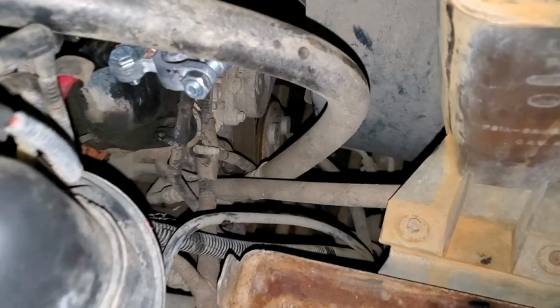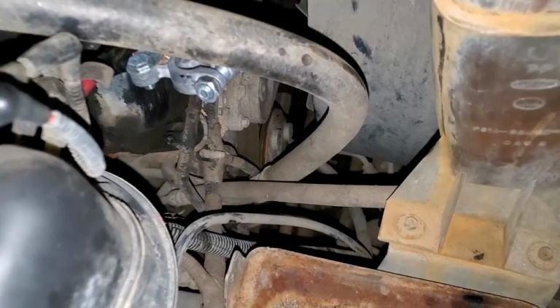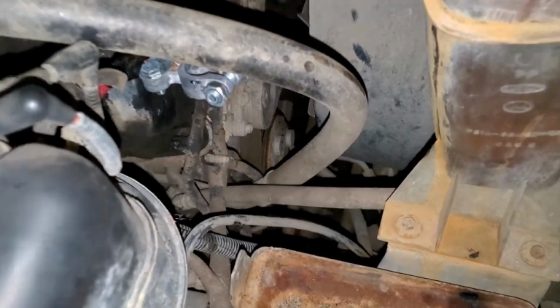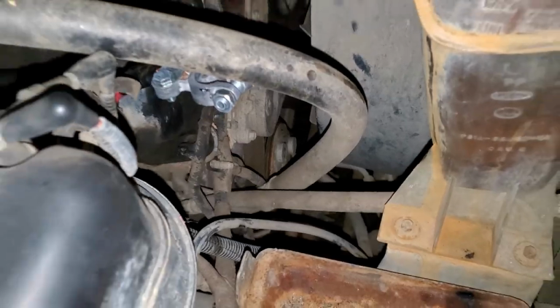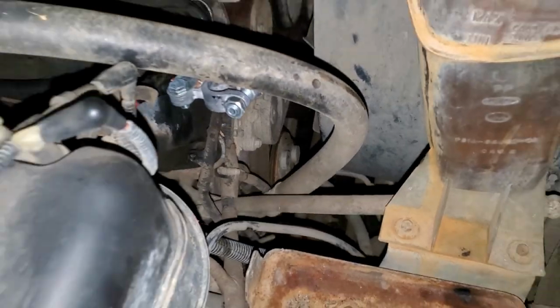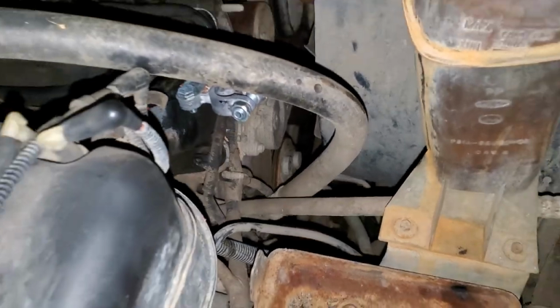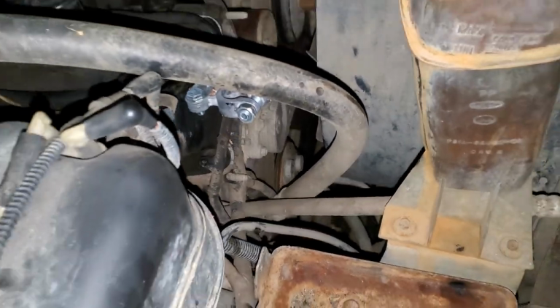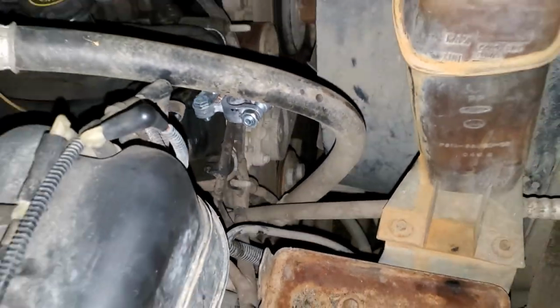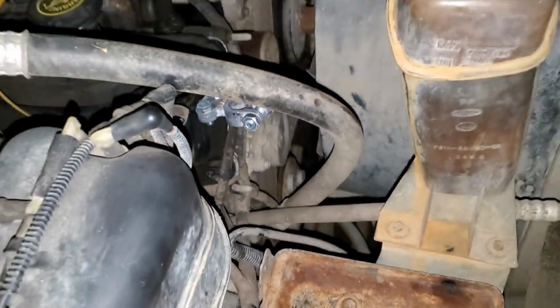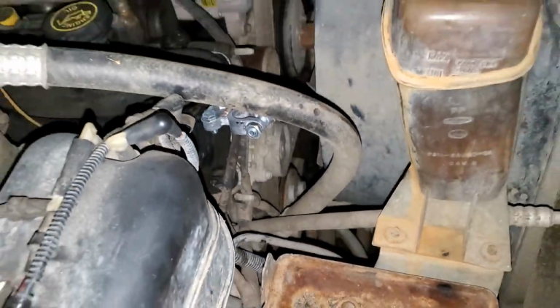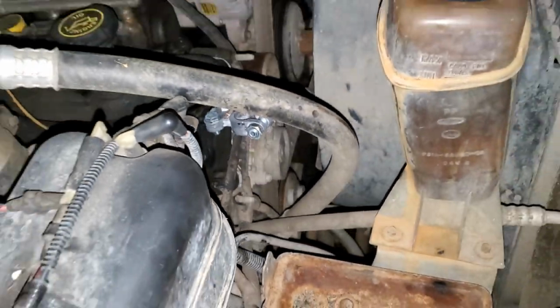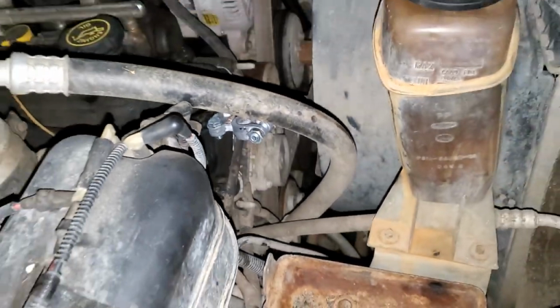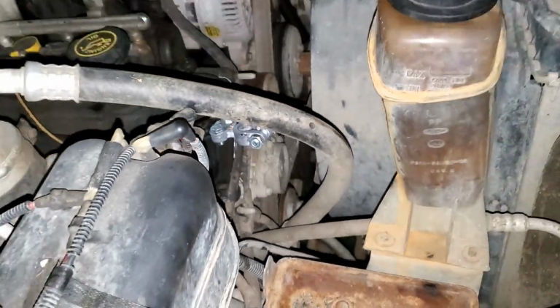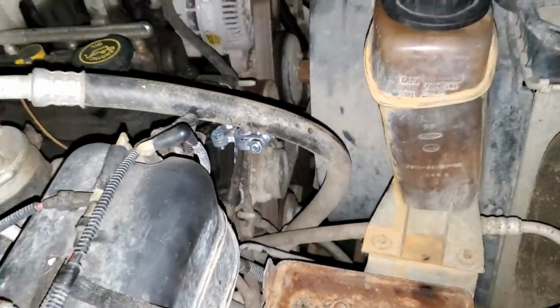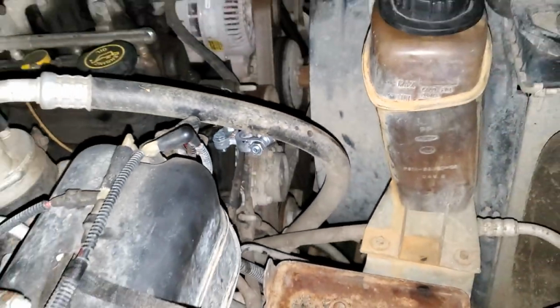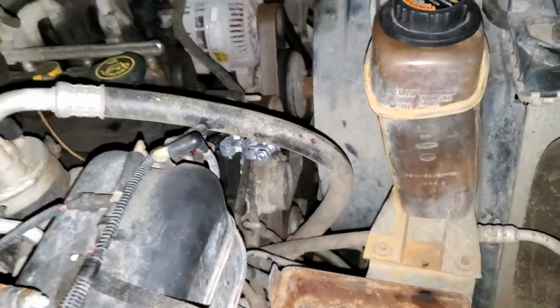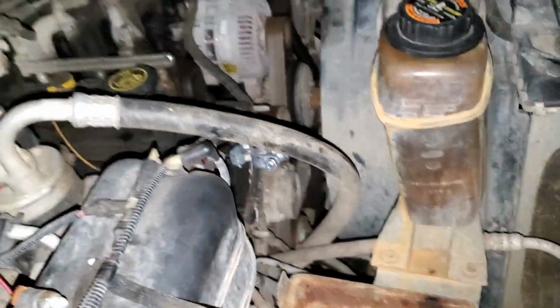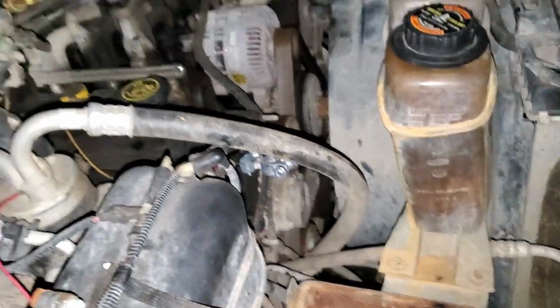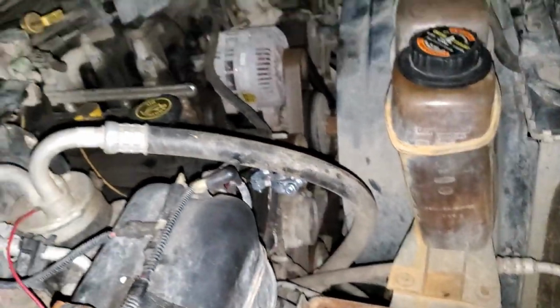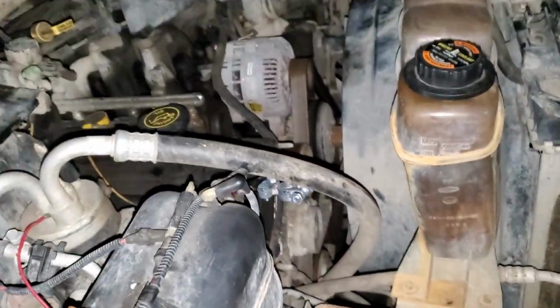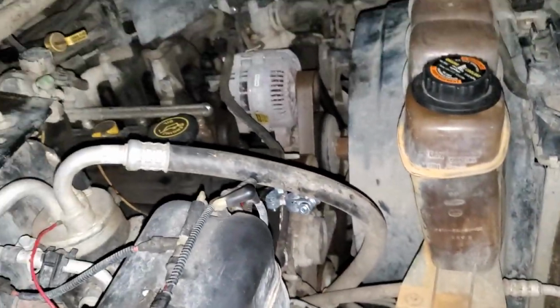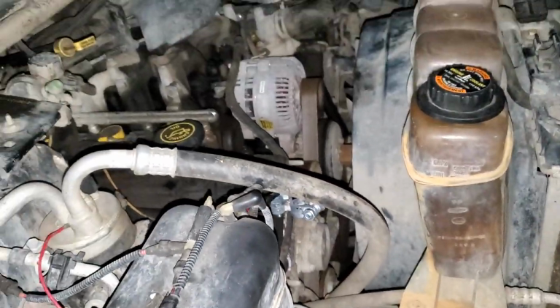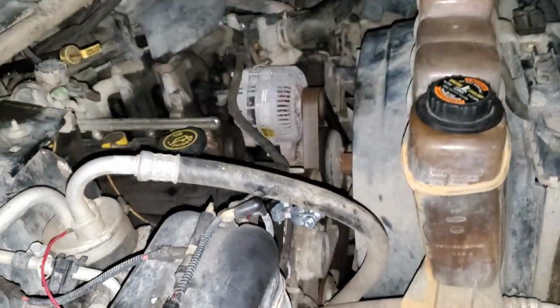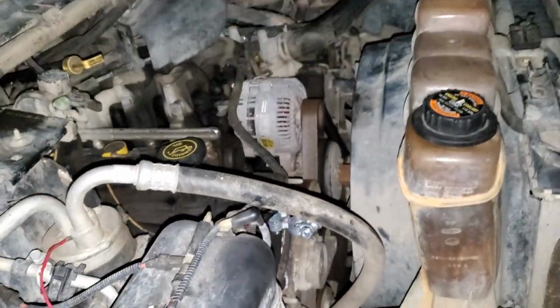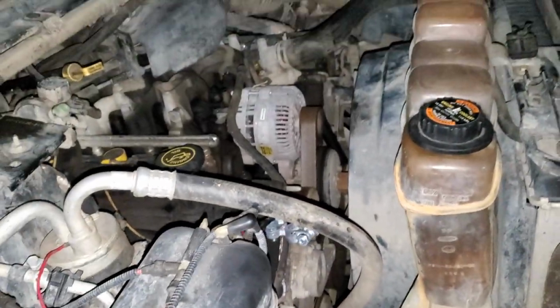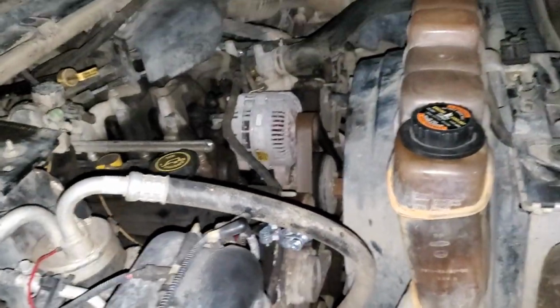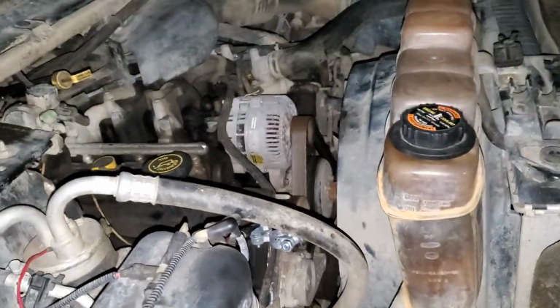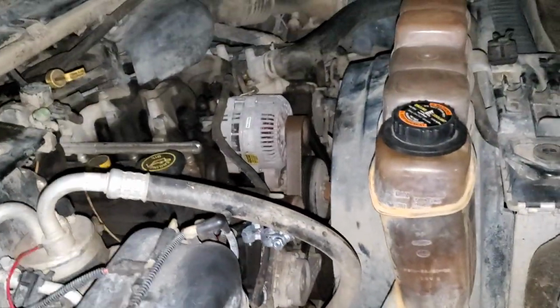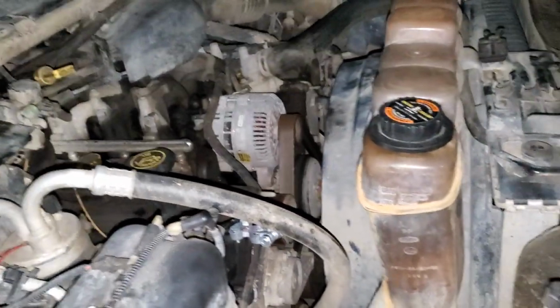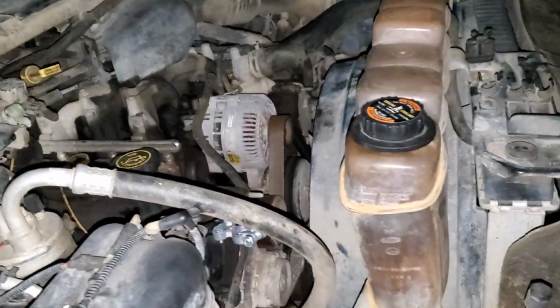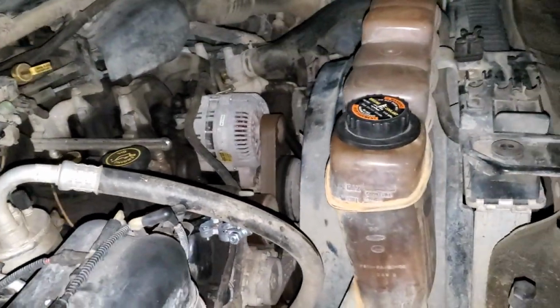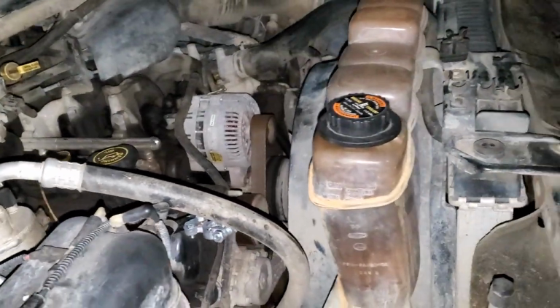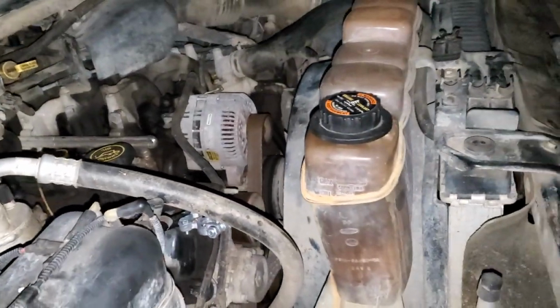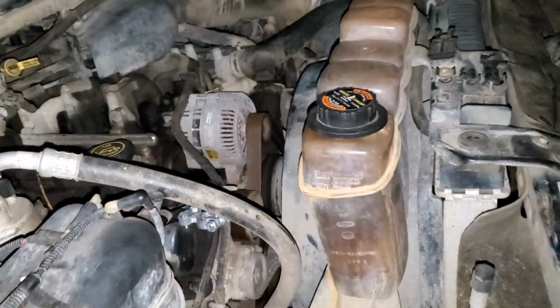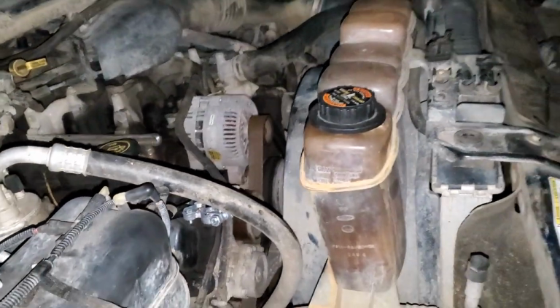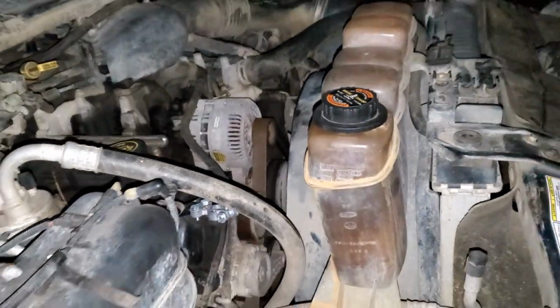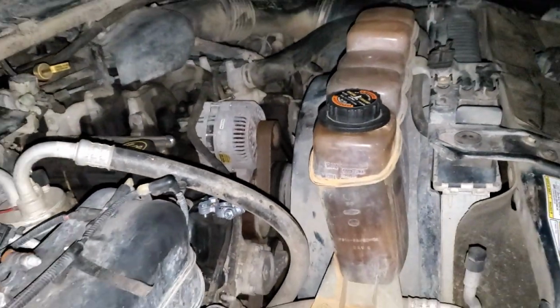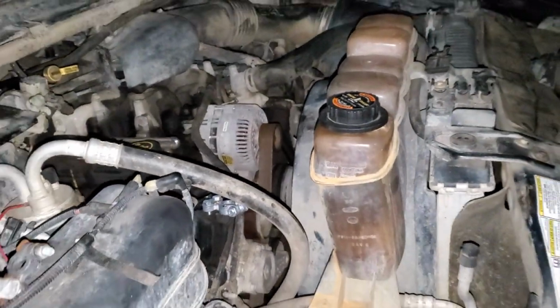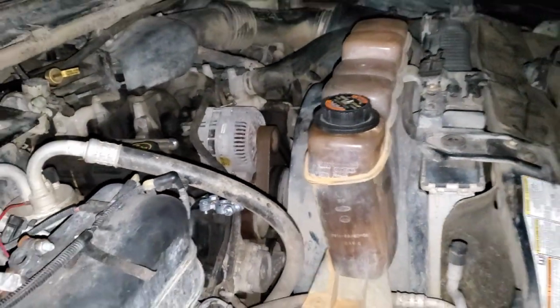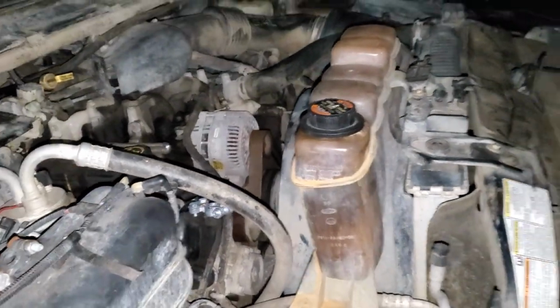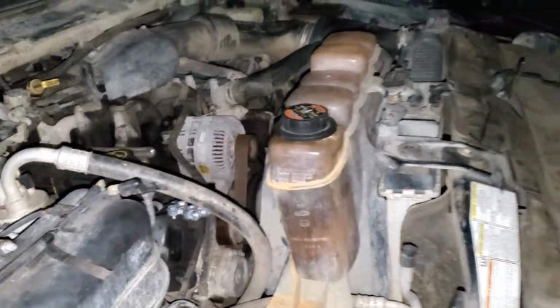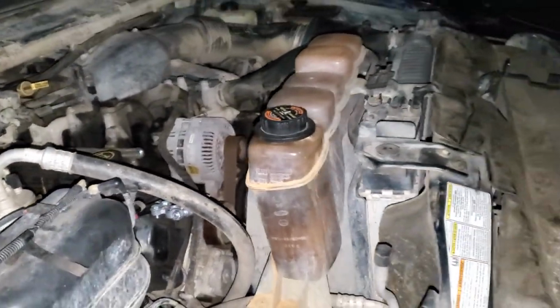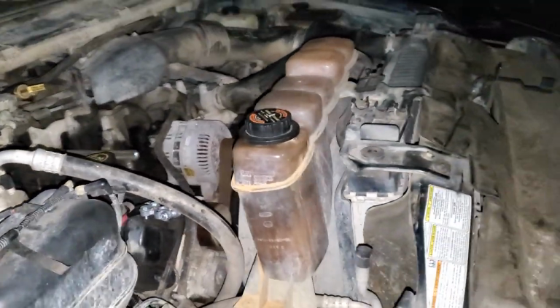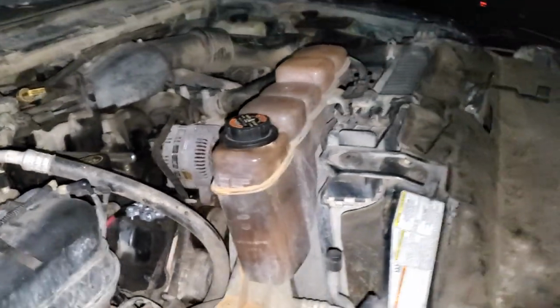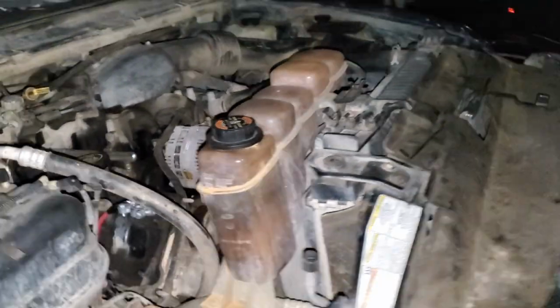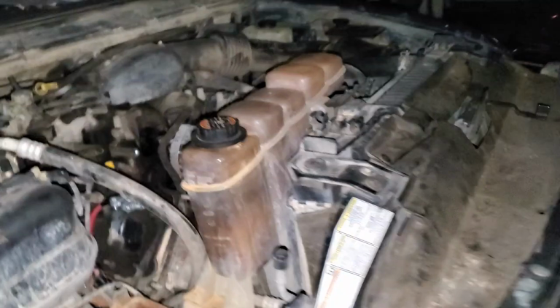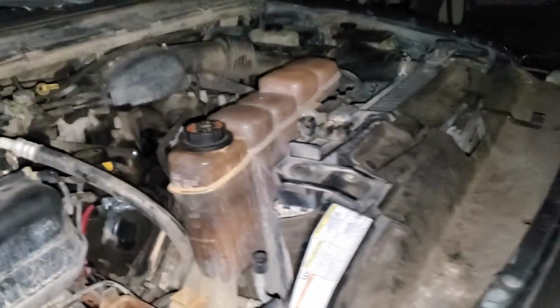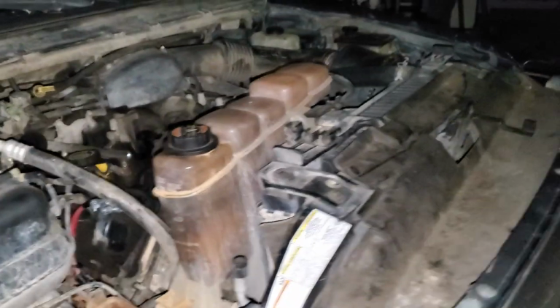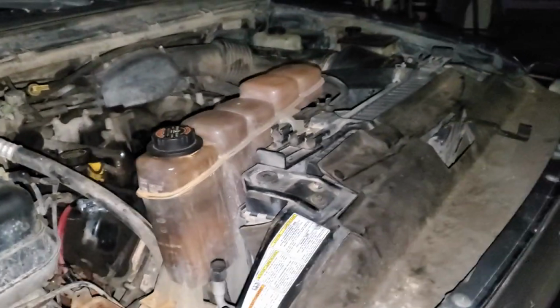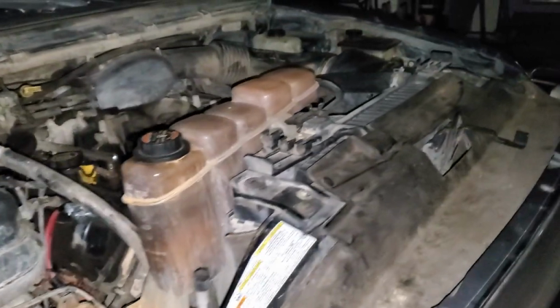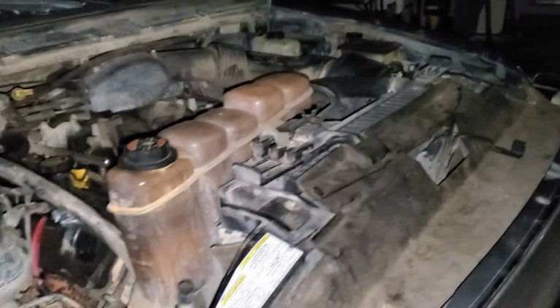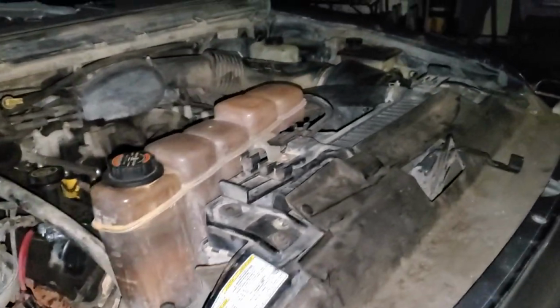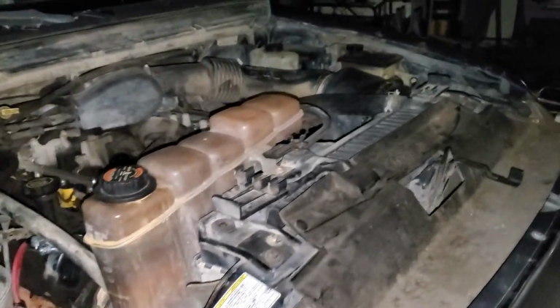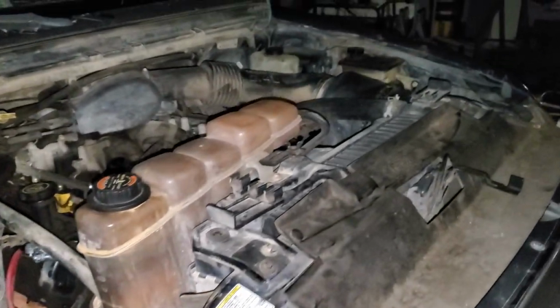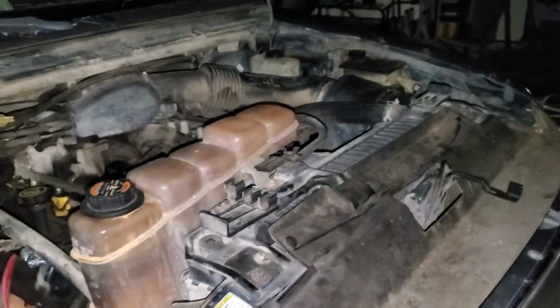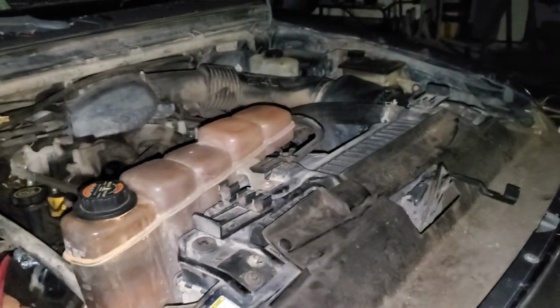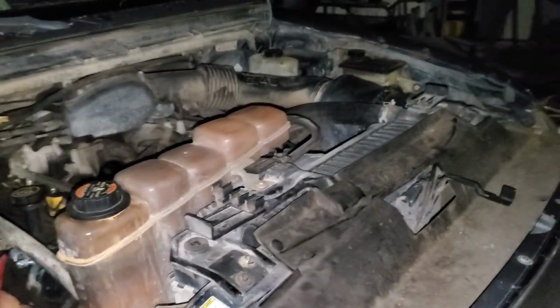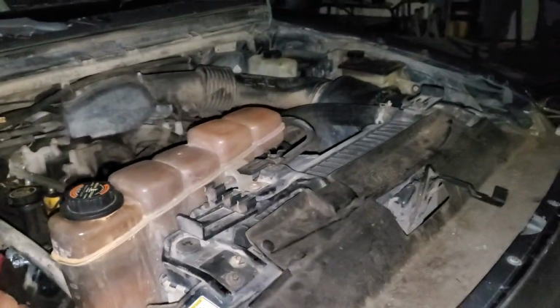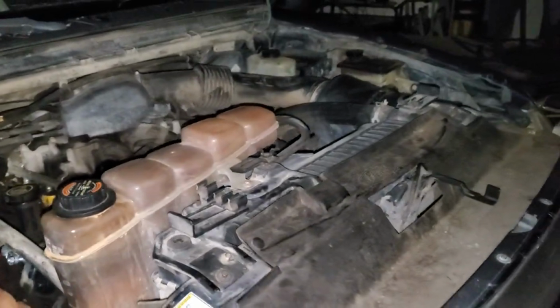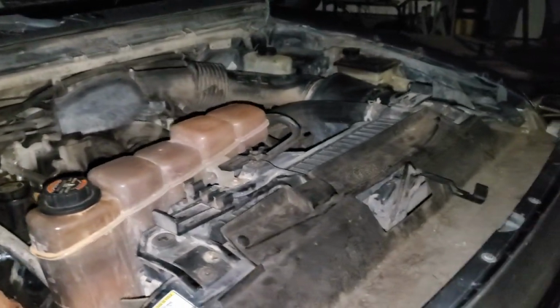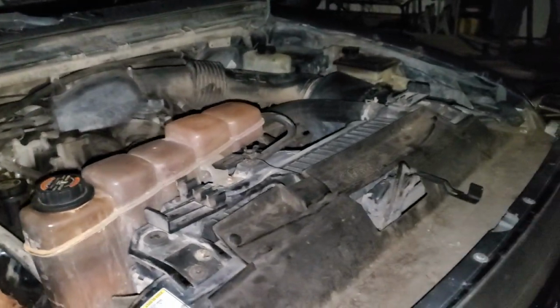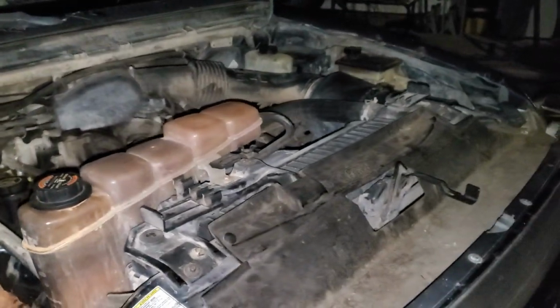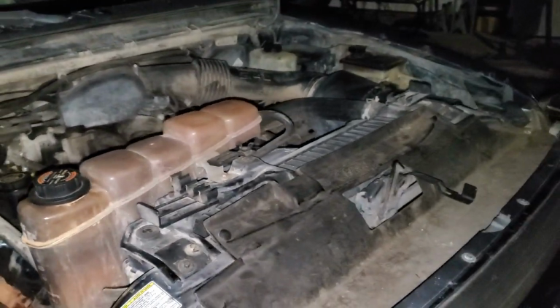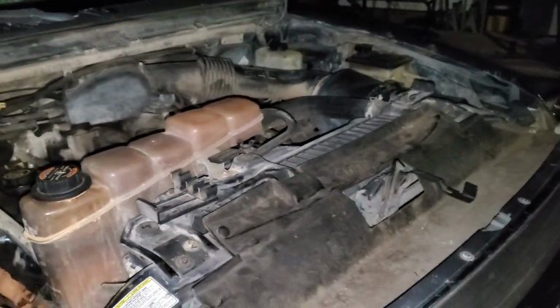Yeah, I hope this was helpful. Let me know if you guys have any questions or, more importantly, any tips about troubleshooting the AC or the blower motor on your F-350.